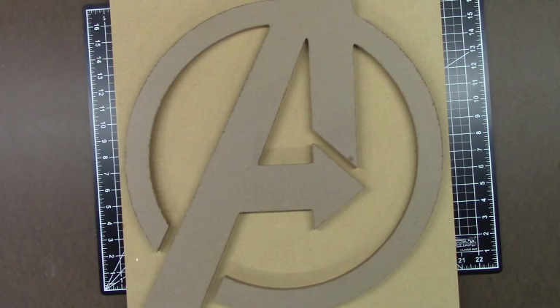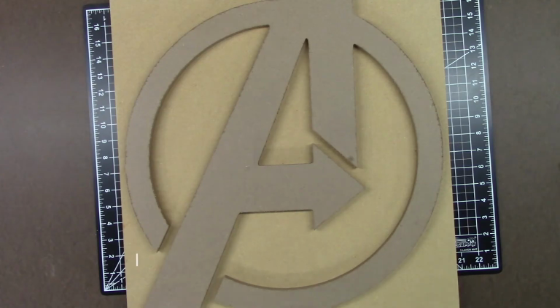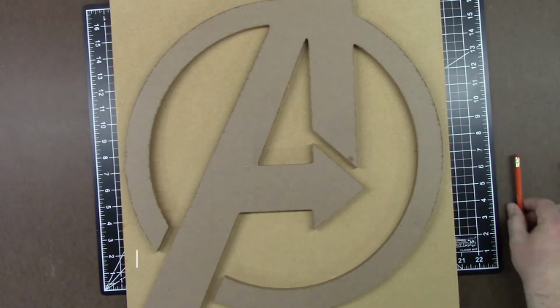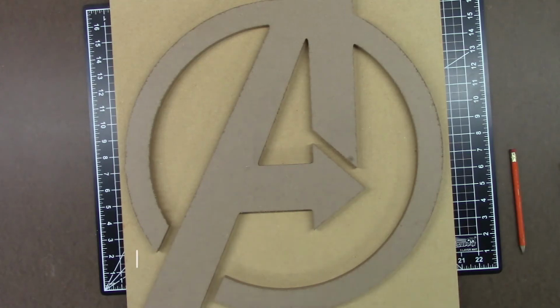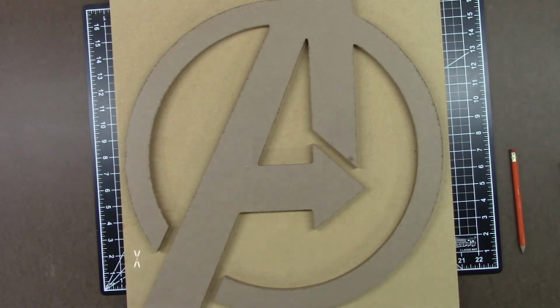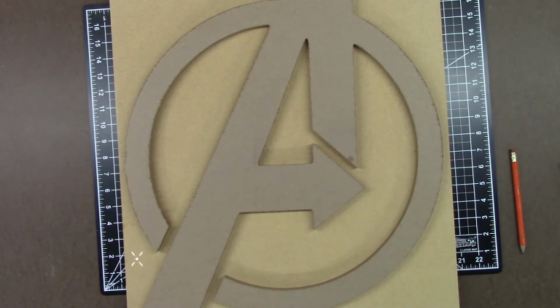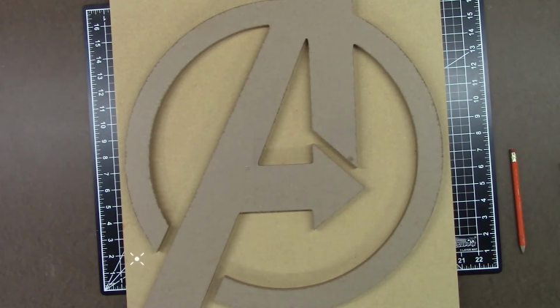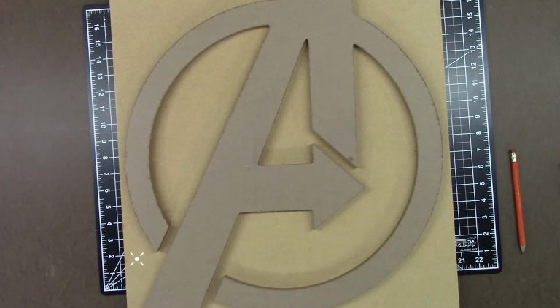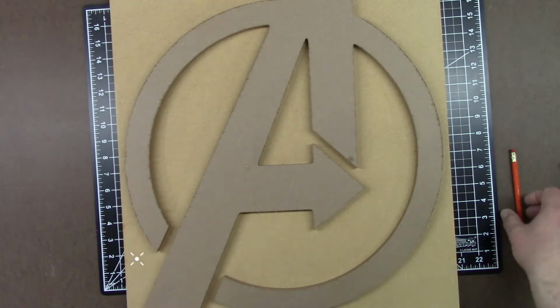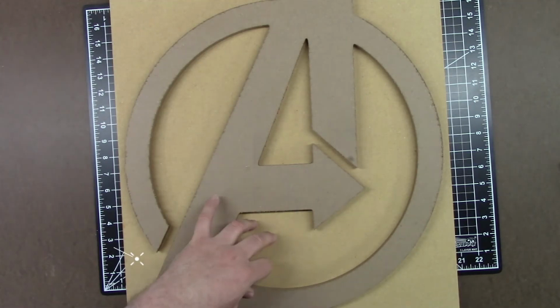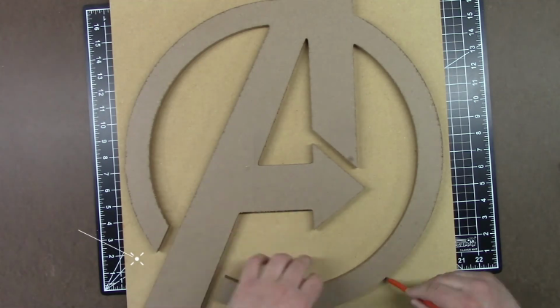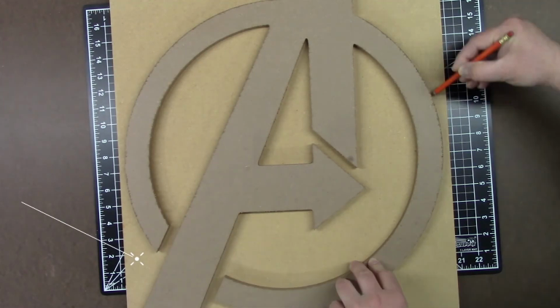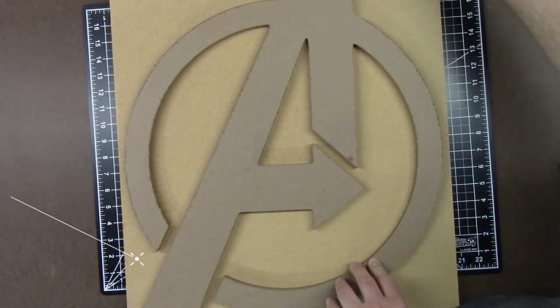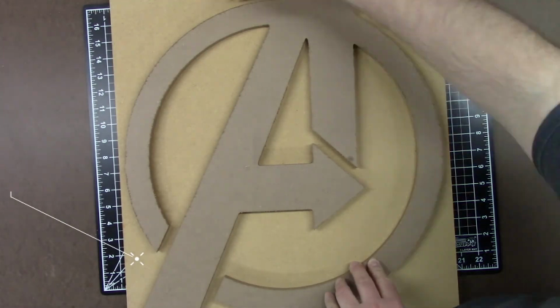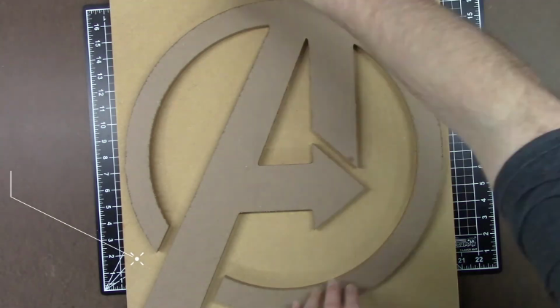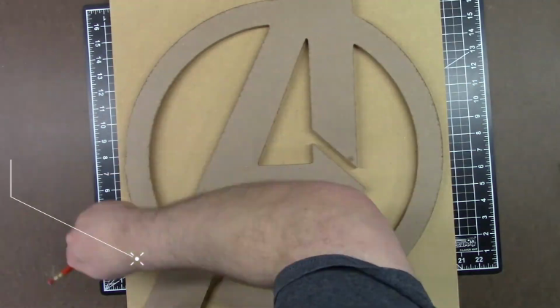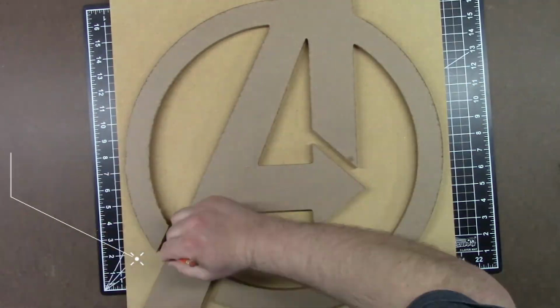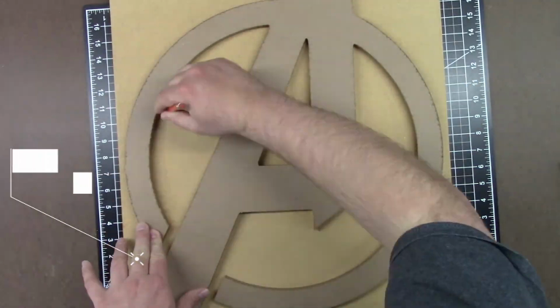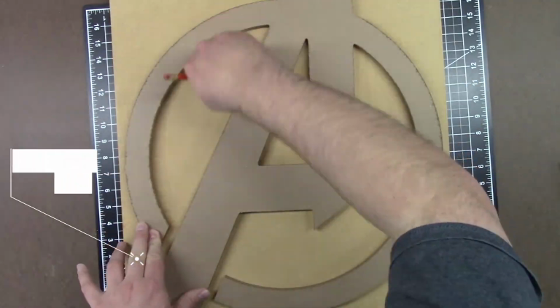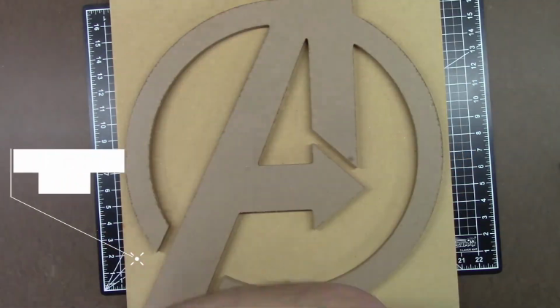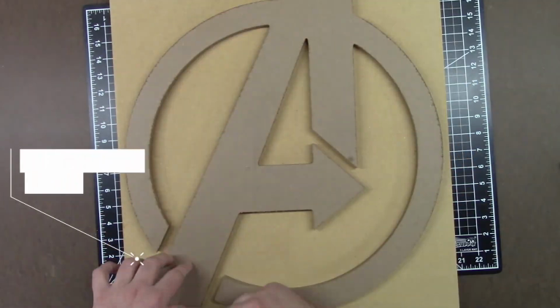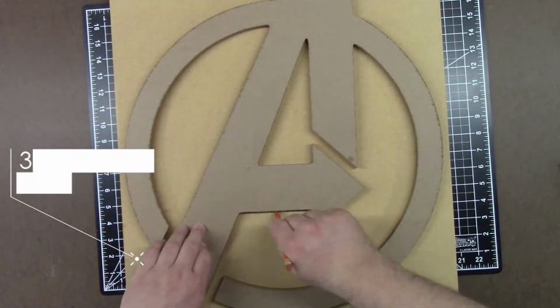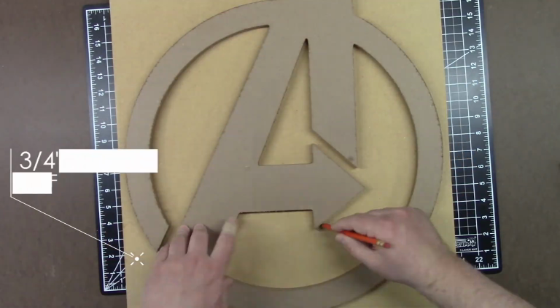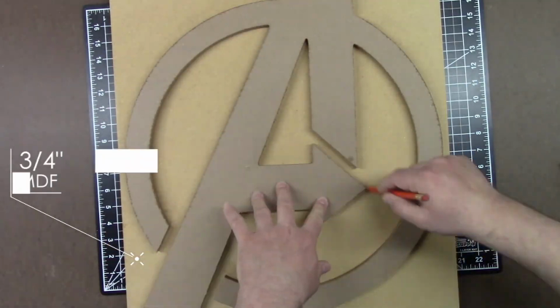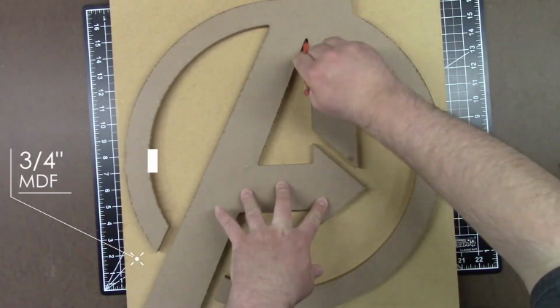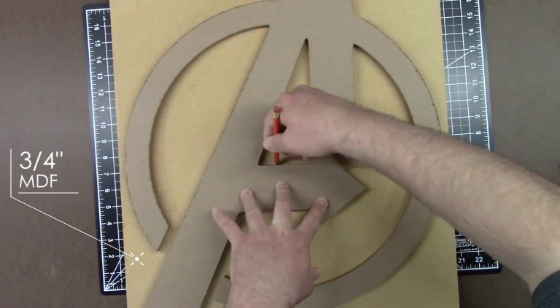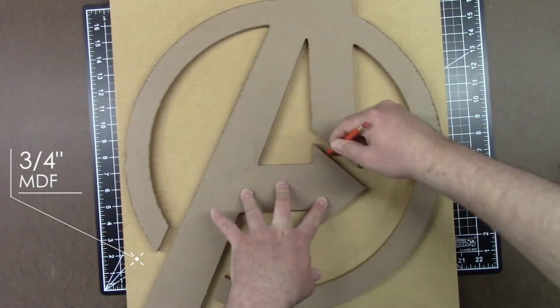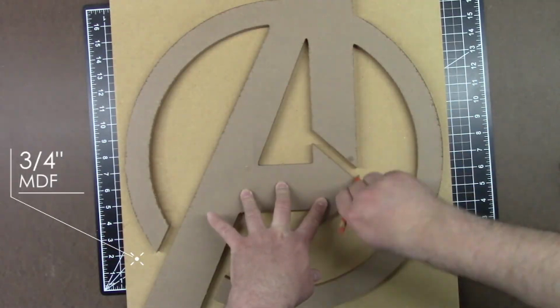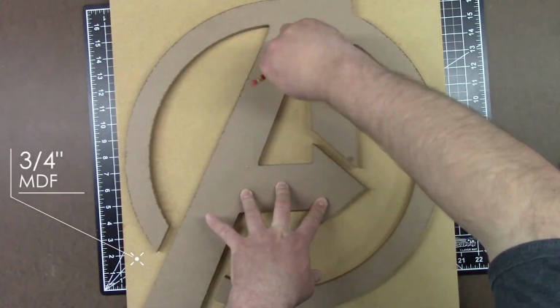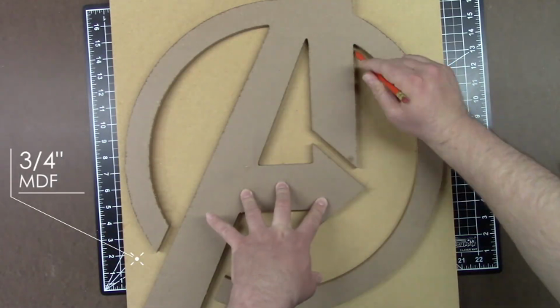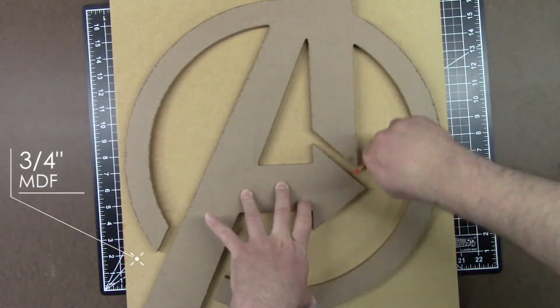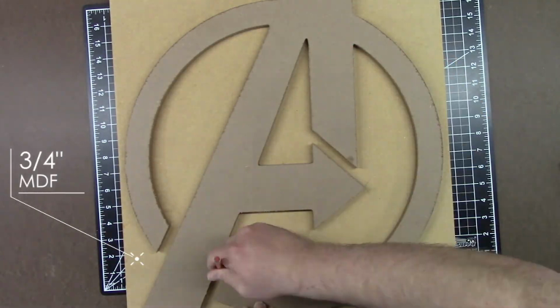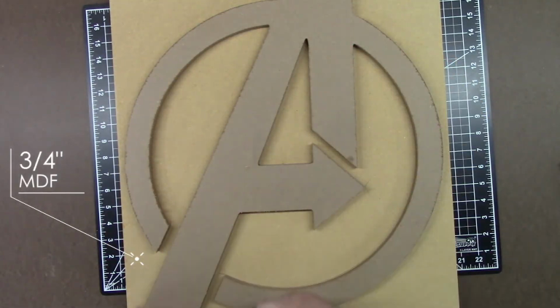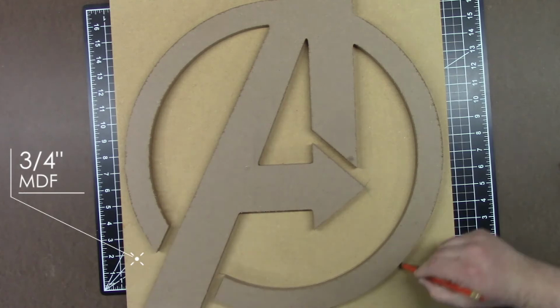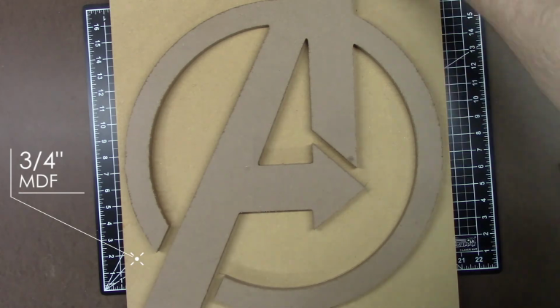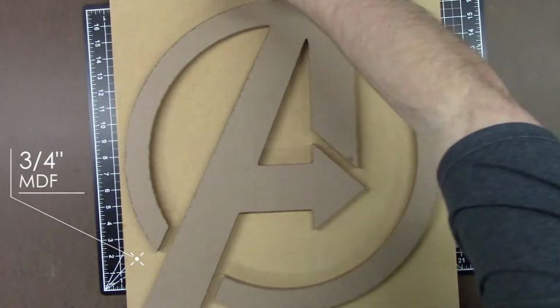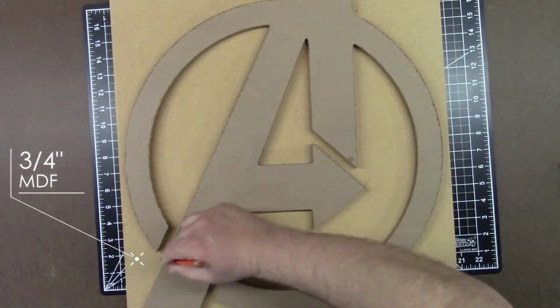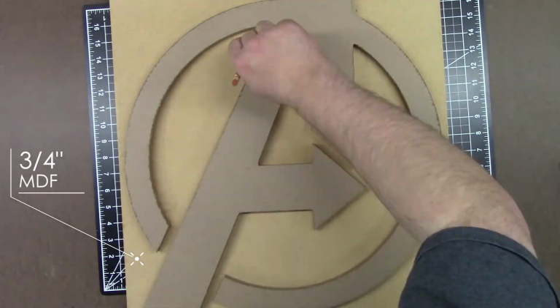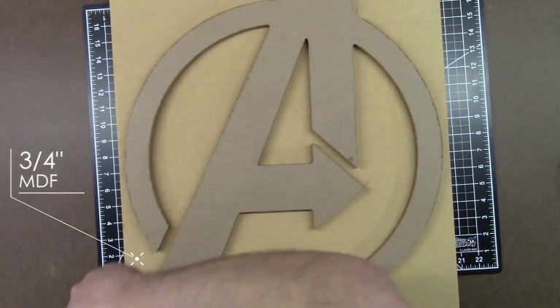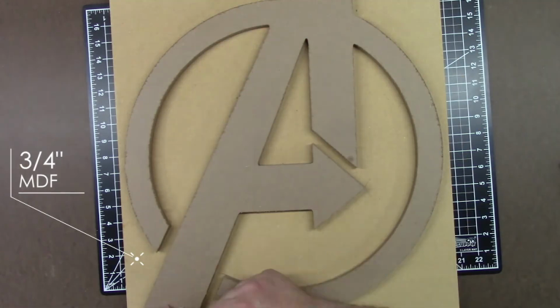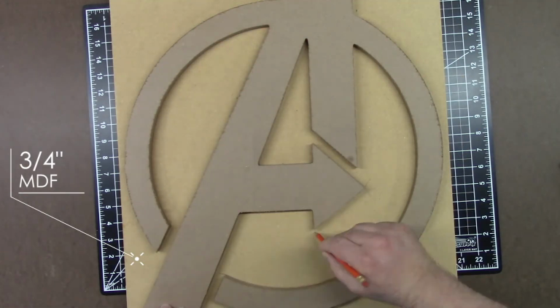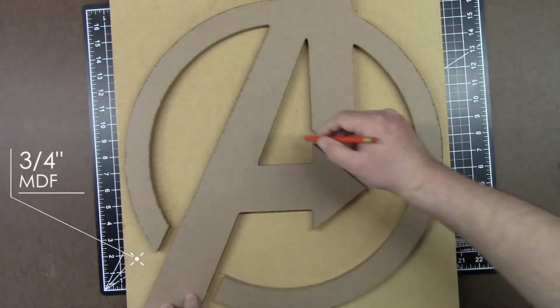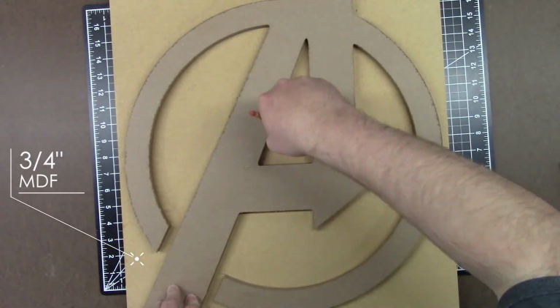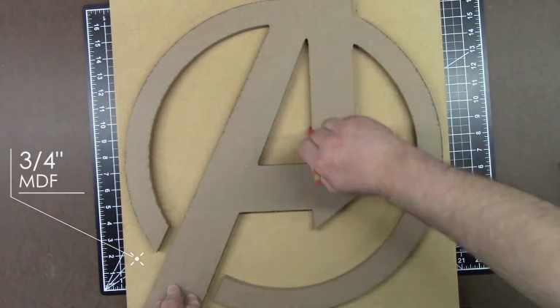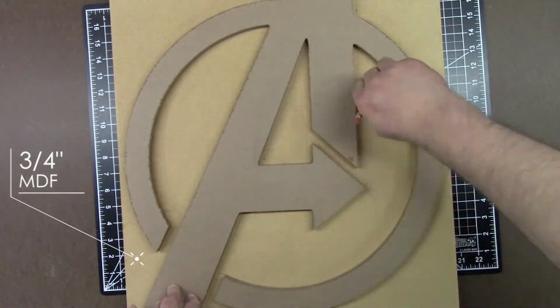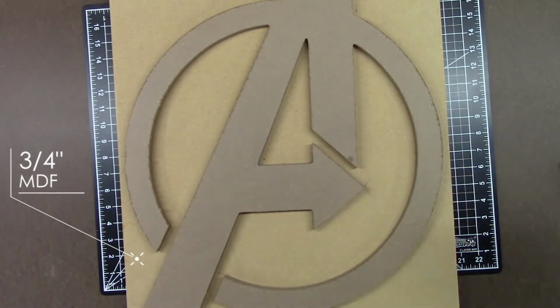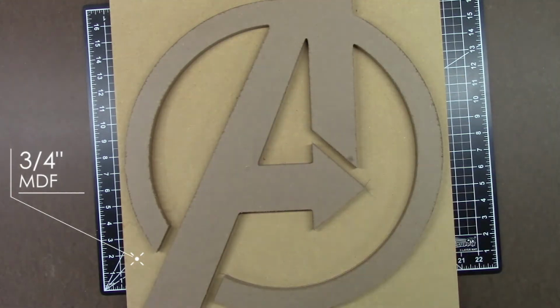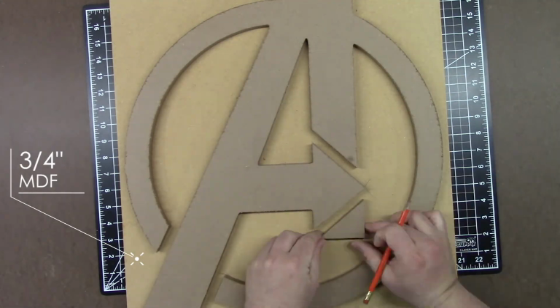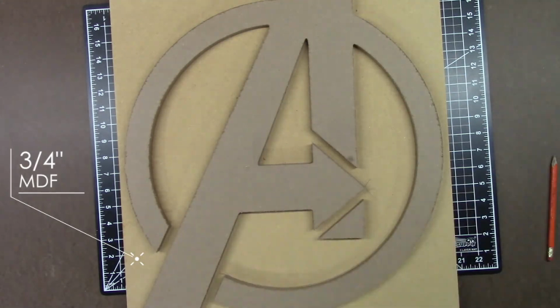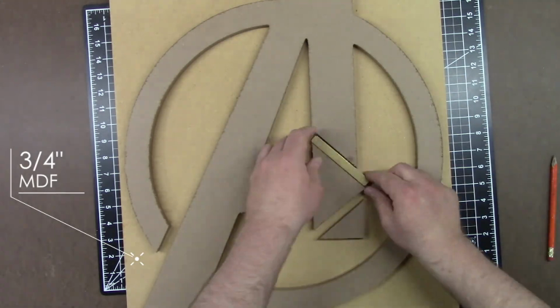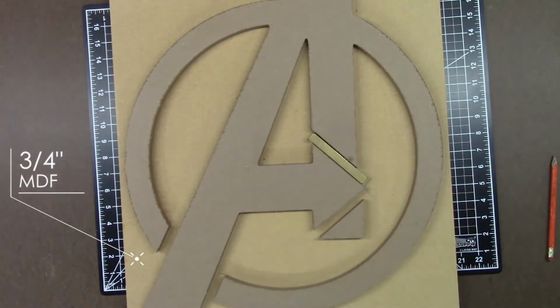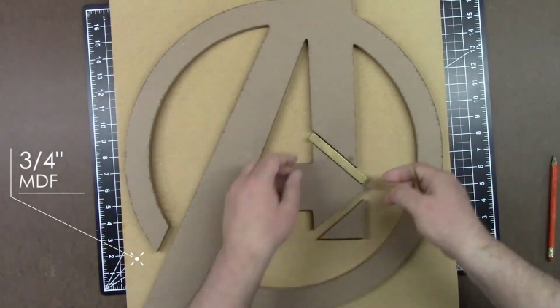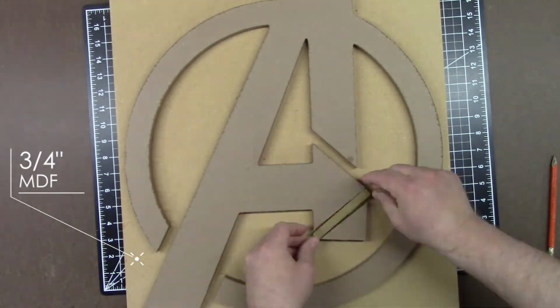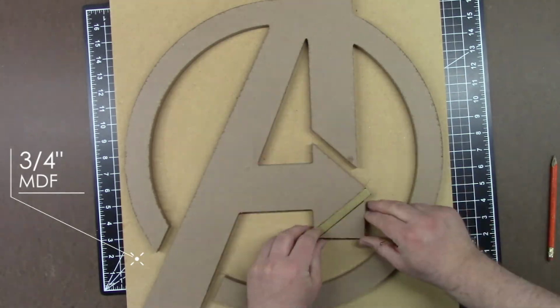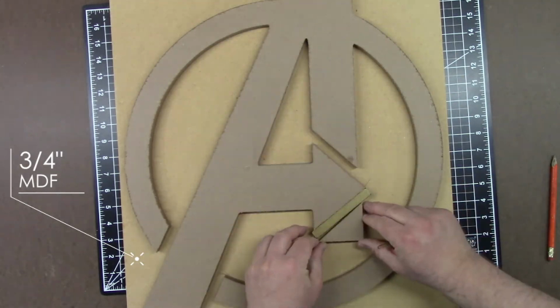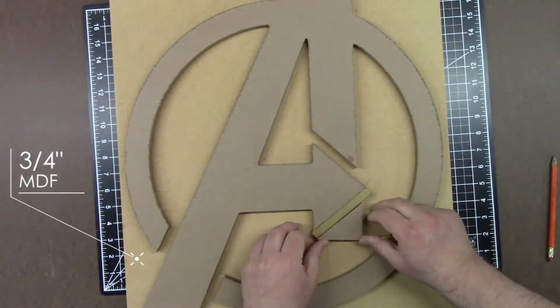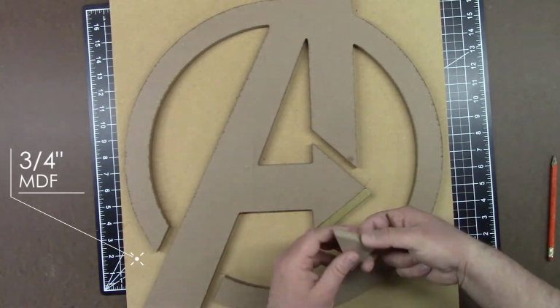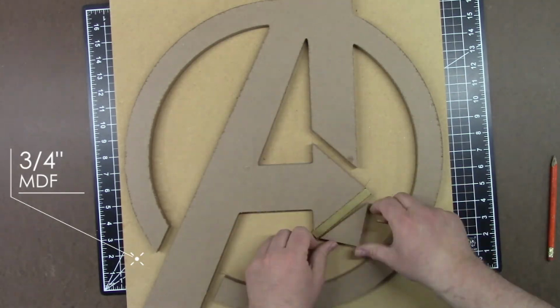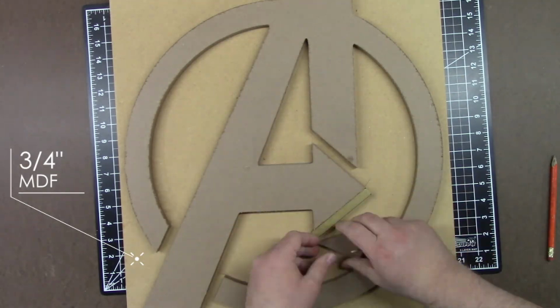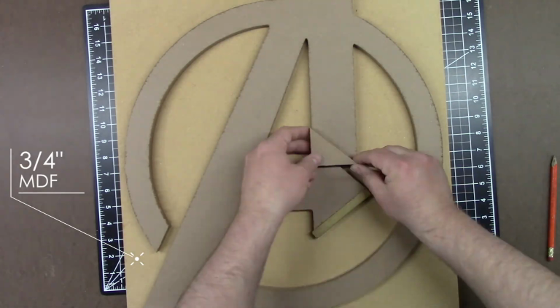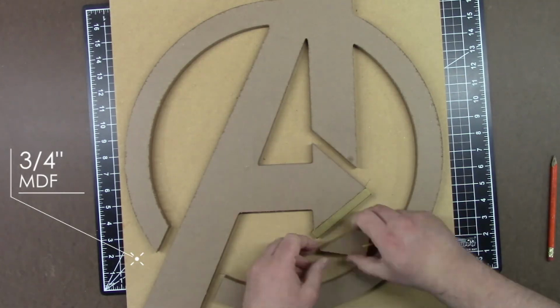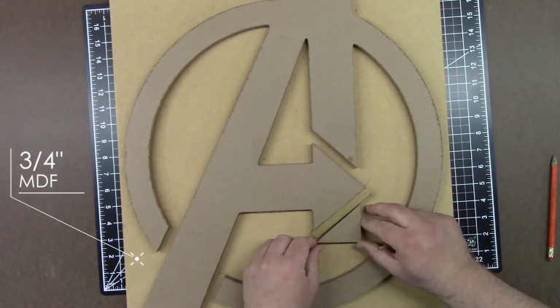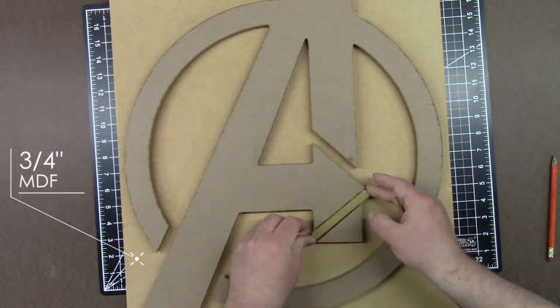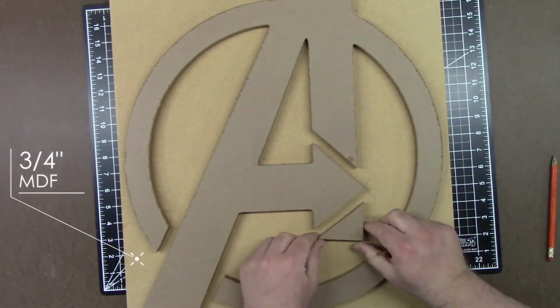Now that I have the mounting board cut, I'm going to put the logo cutter on top of it and trace the outline. This will allow me to mark the holes for the wires and mounts.